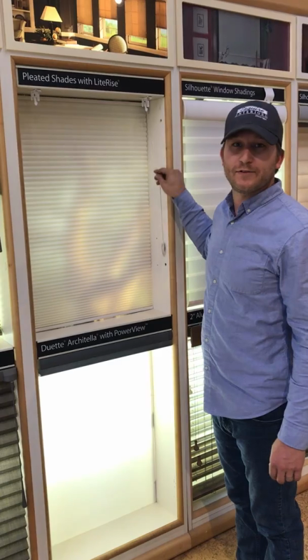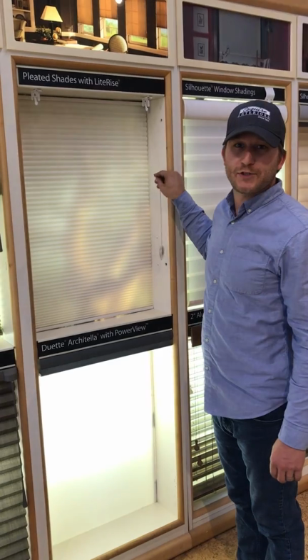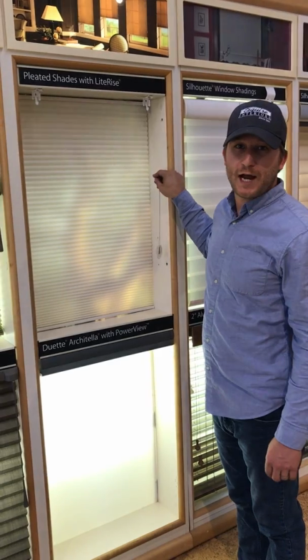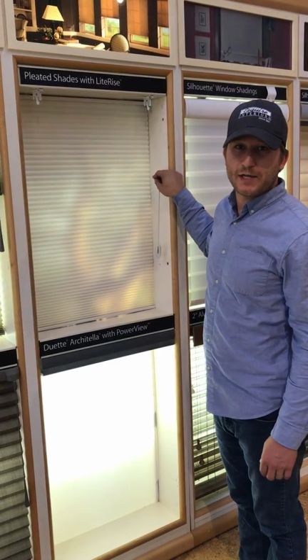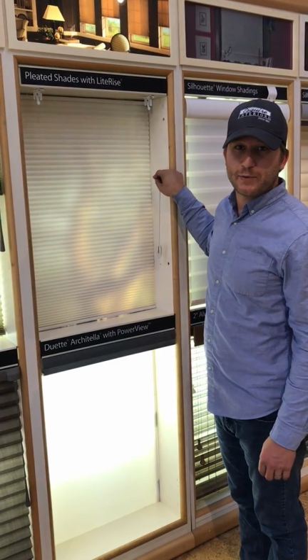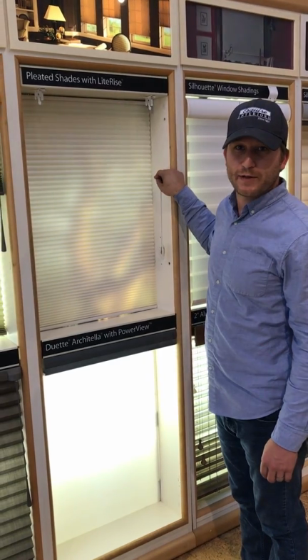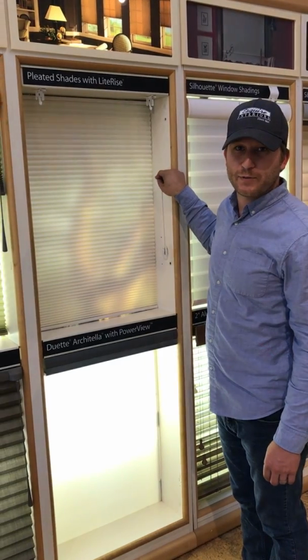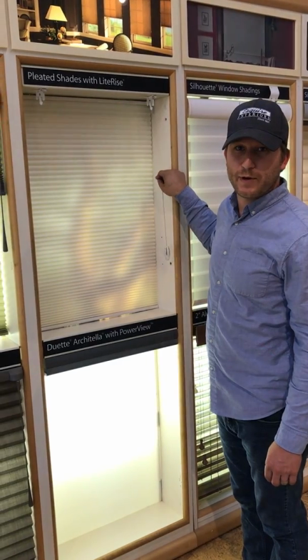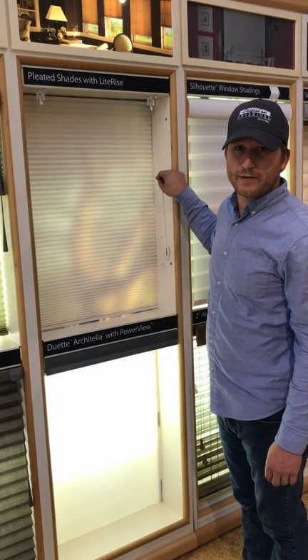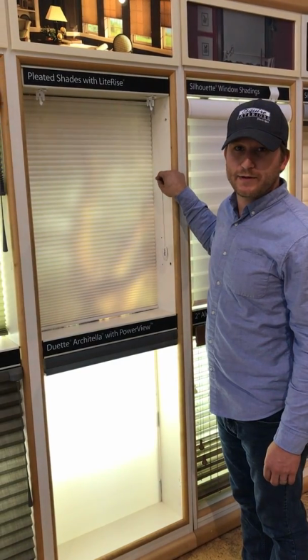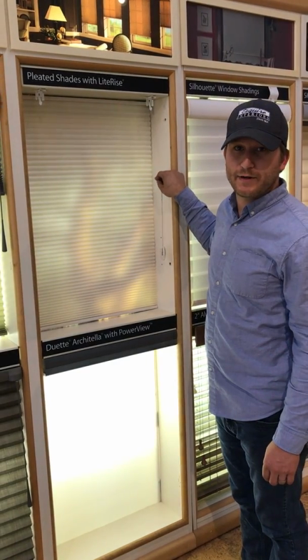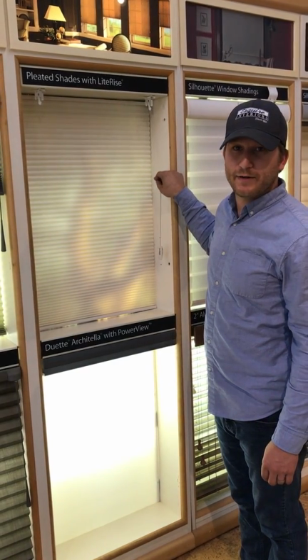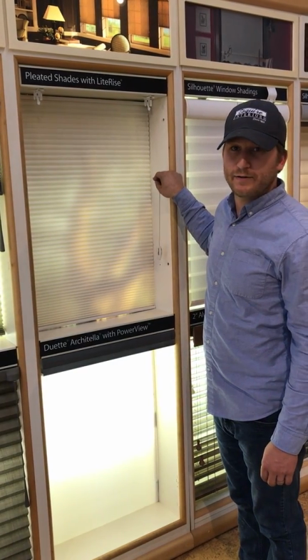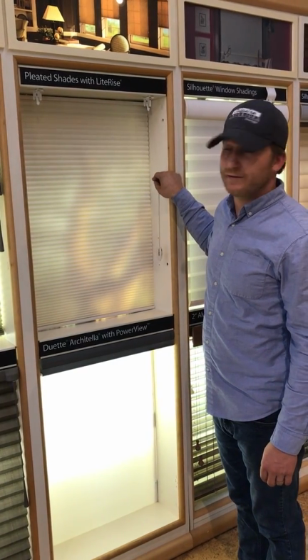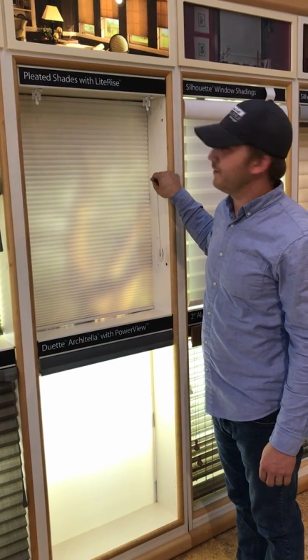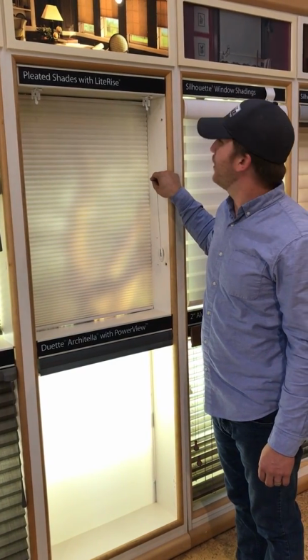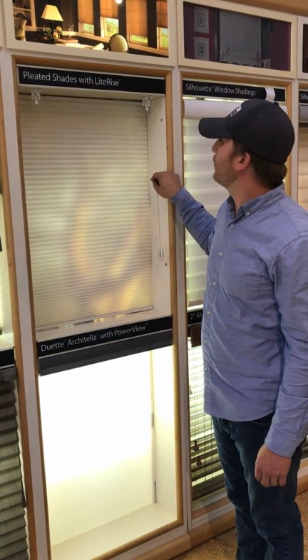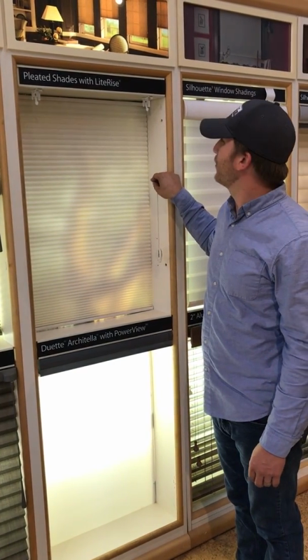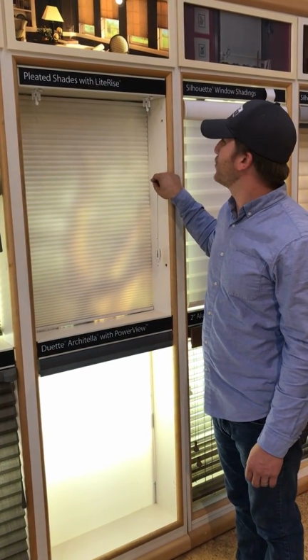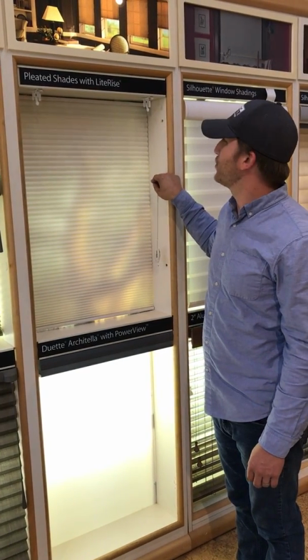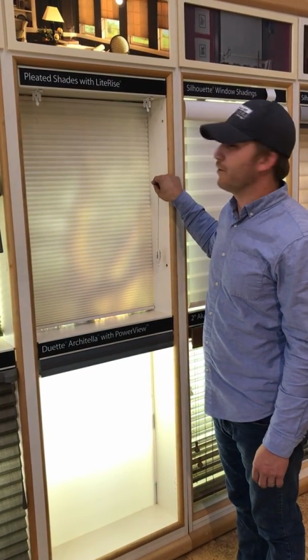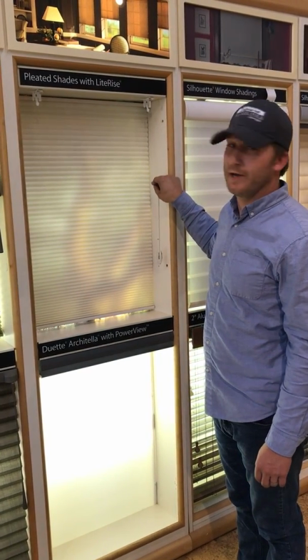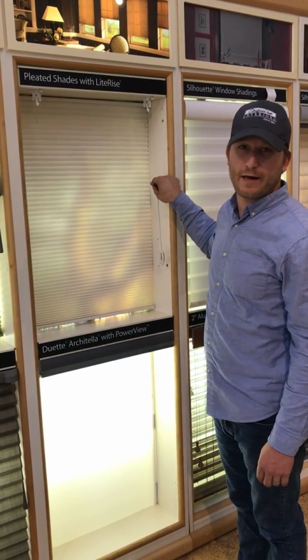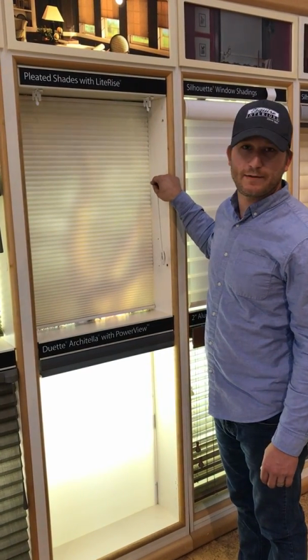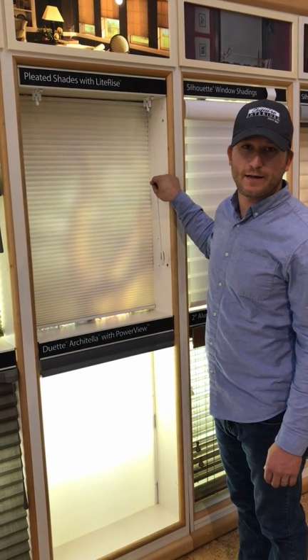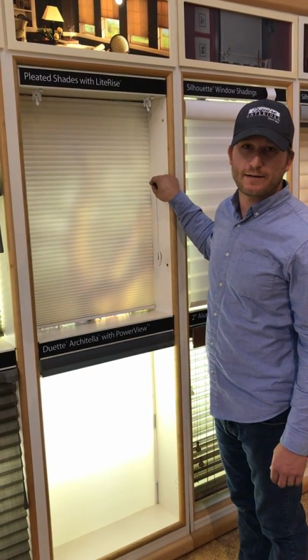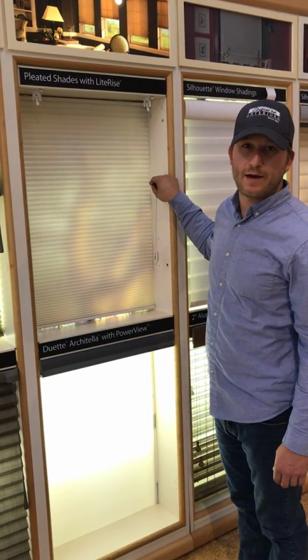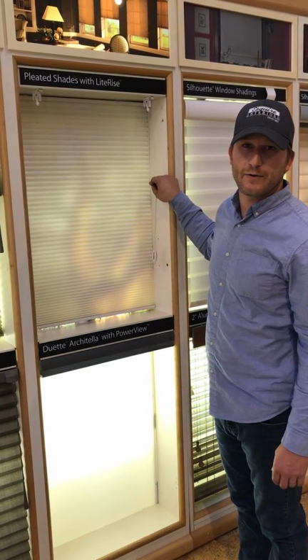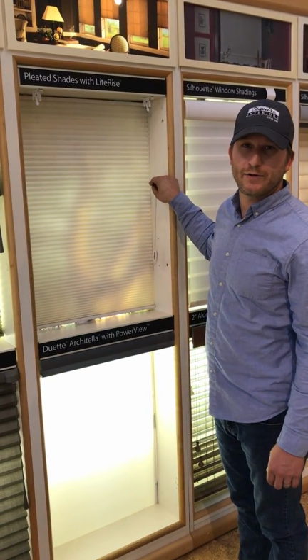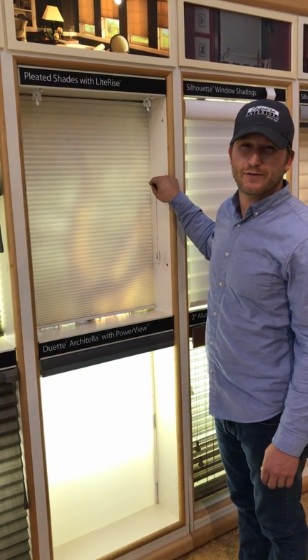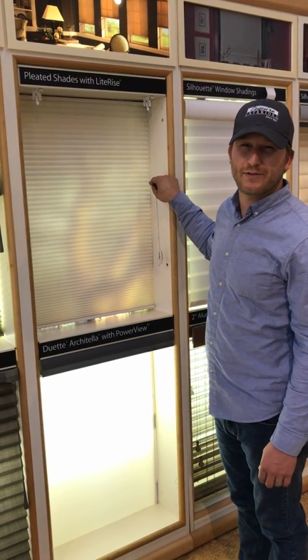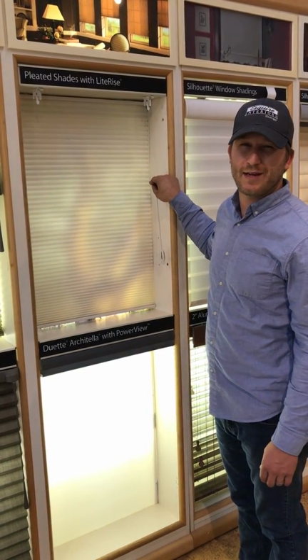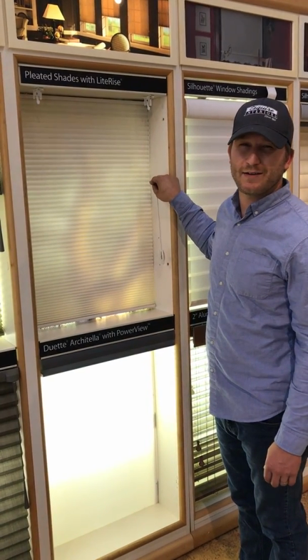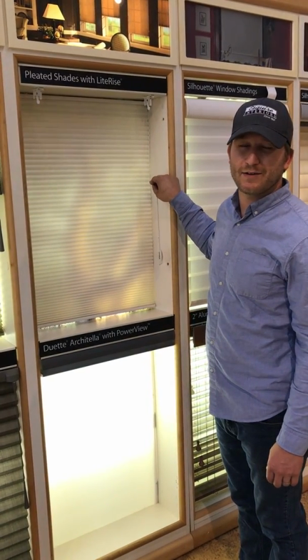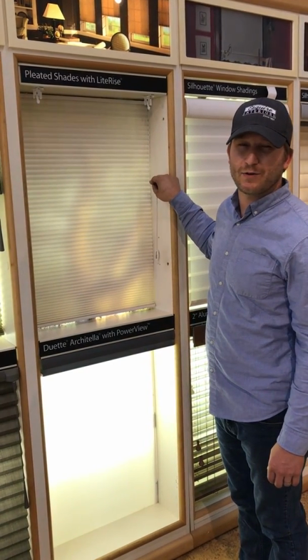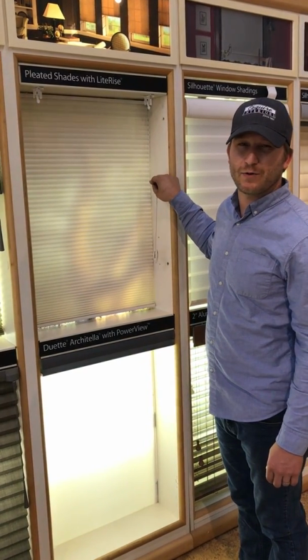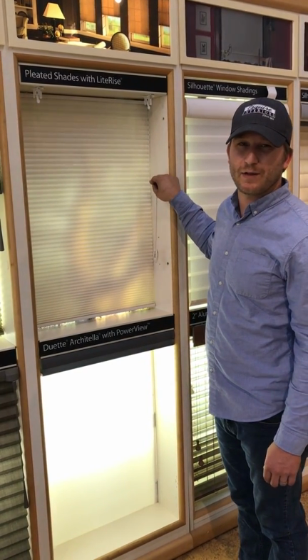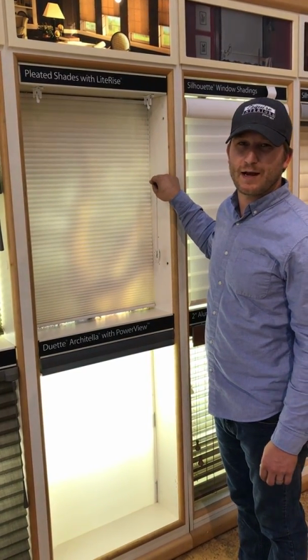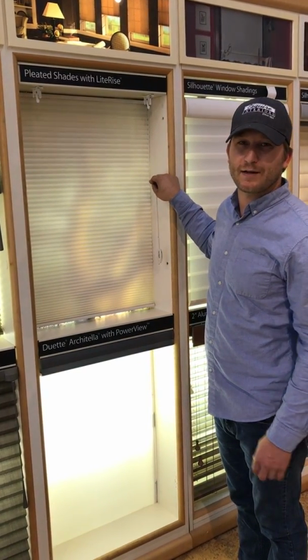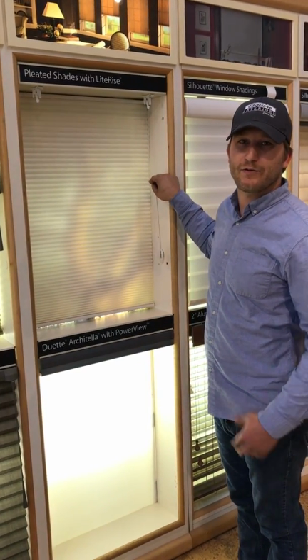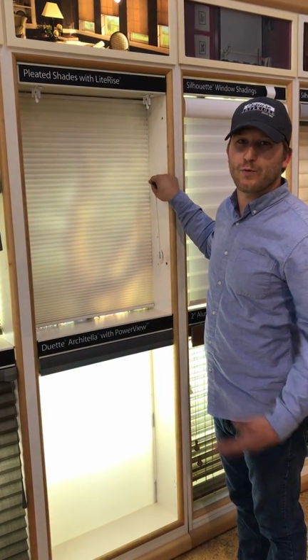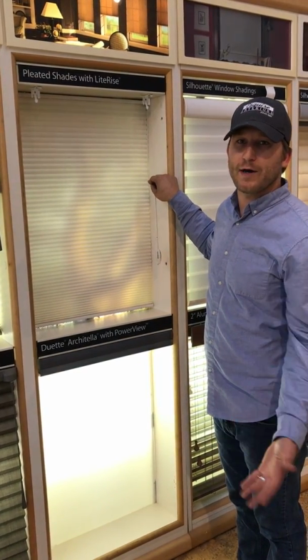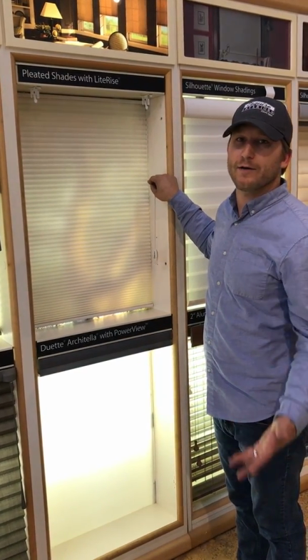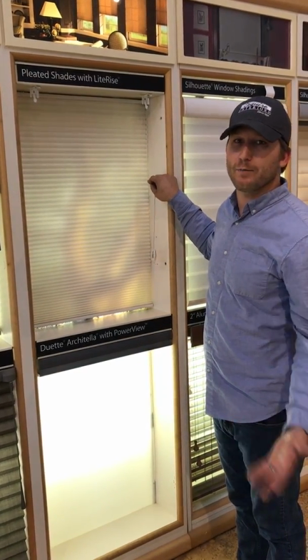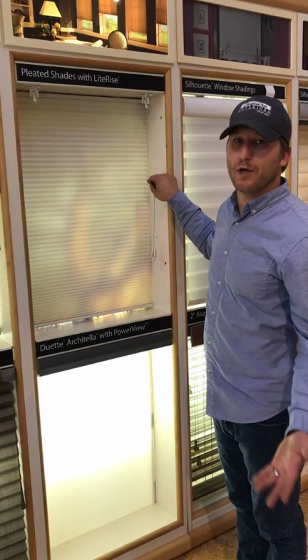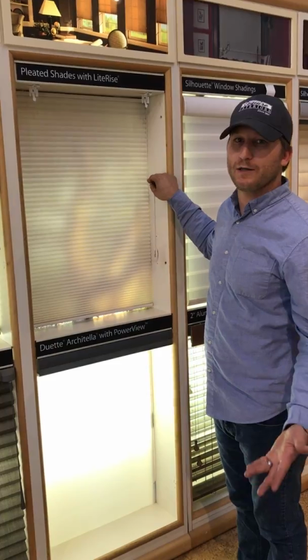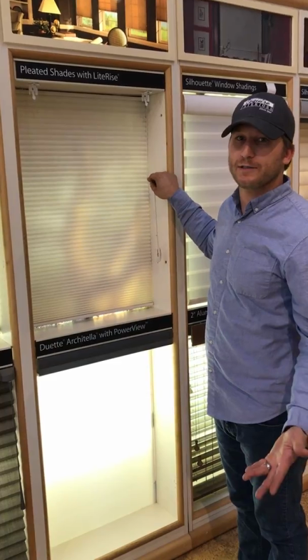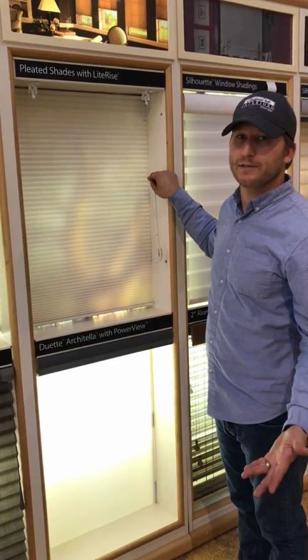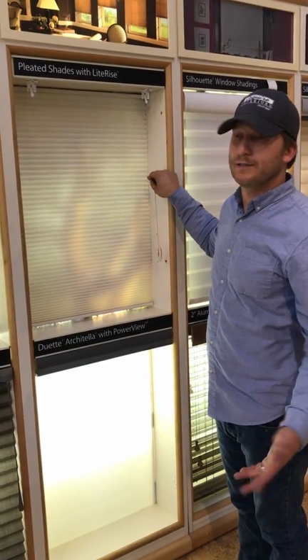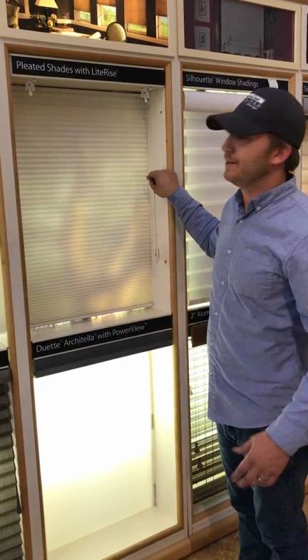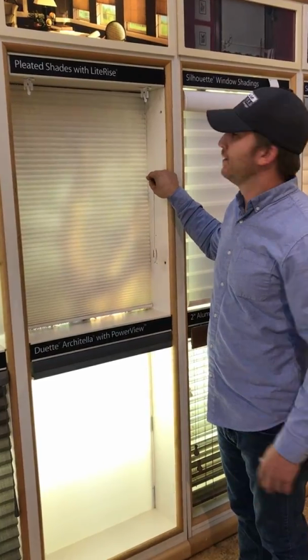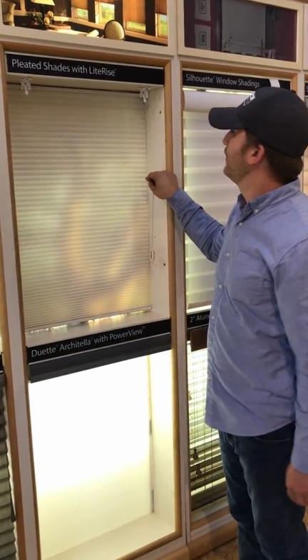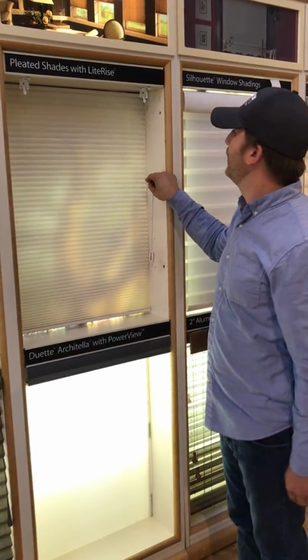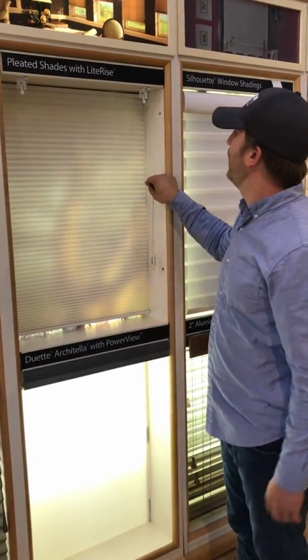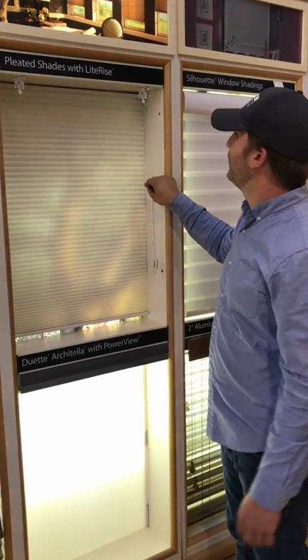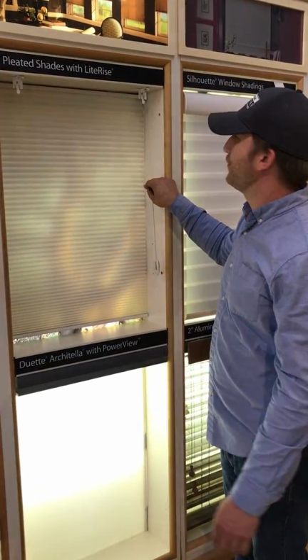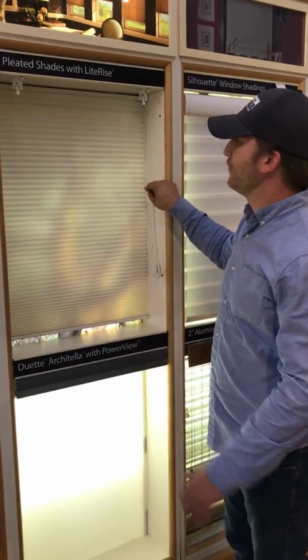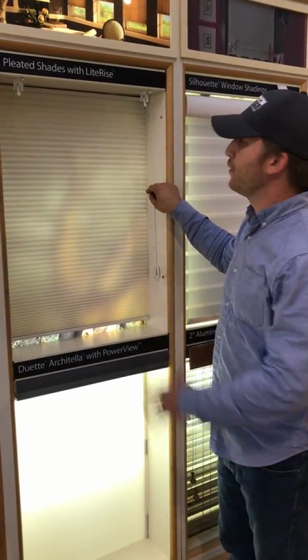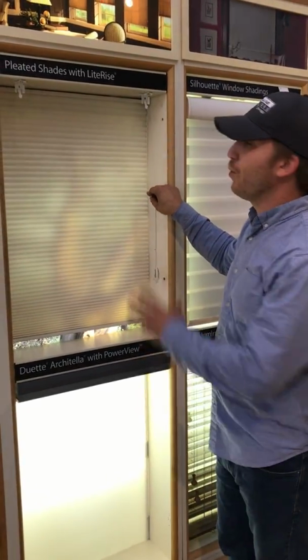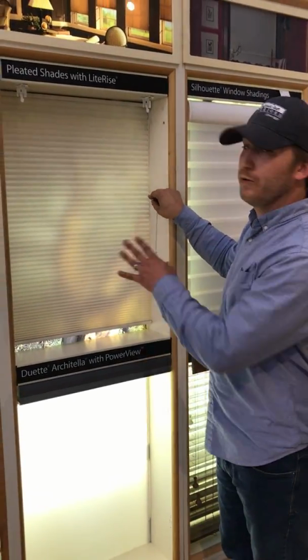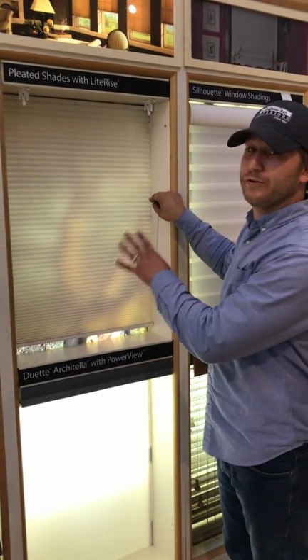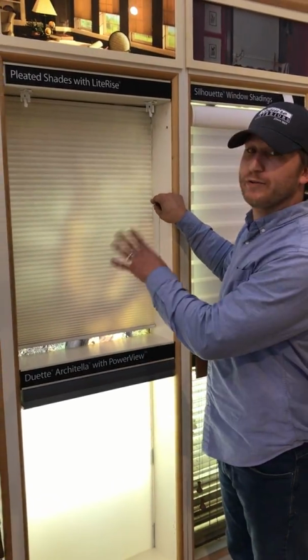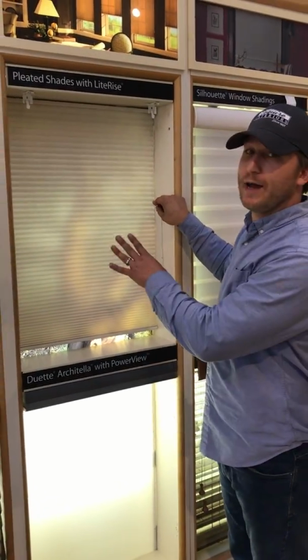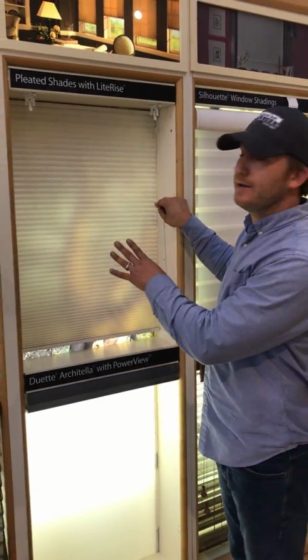This is Josh with Esquire Interiors. I'm going to show you how to take down your standard cord lock duet or applause. This is an older style.